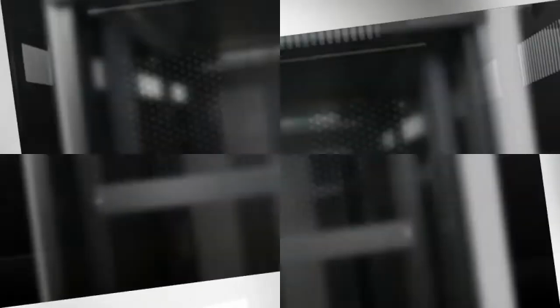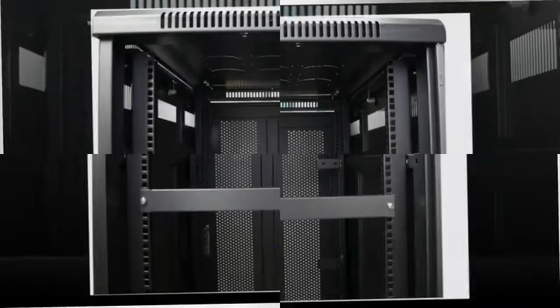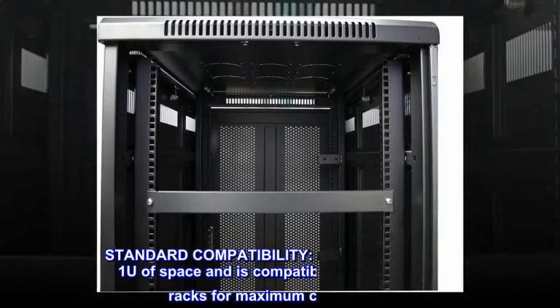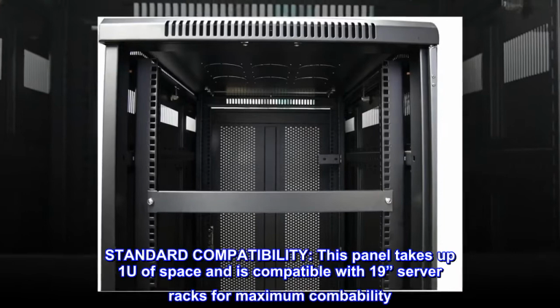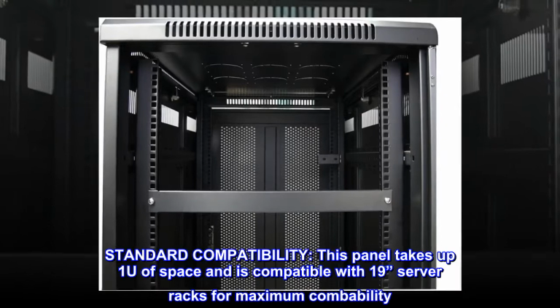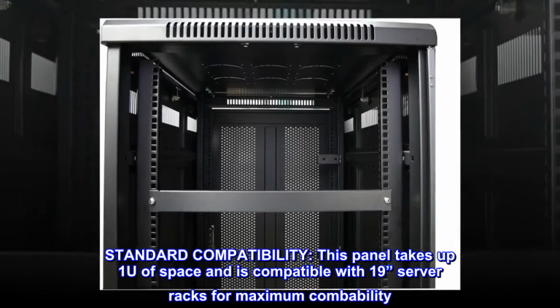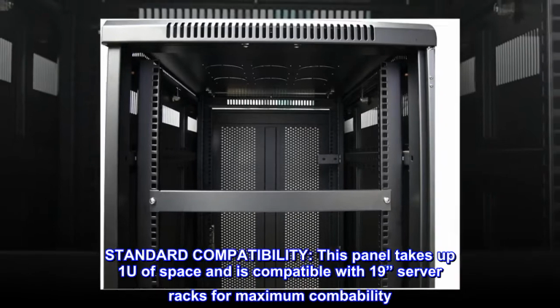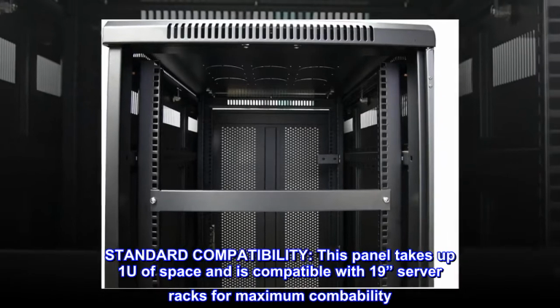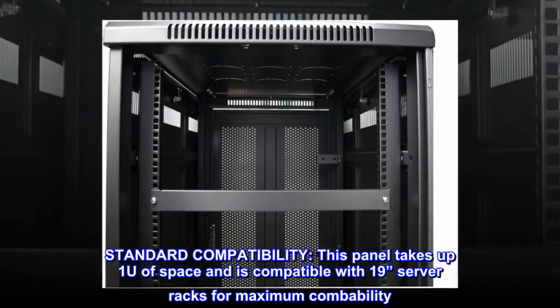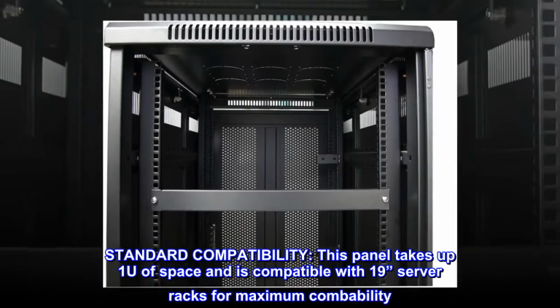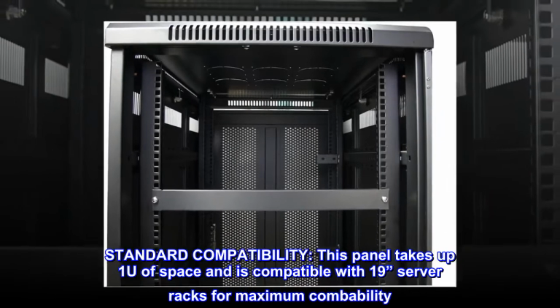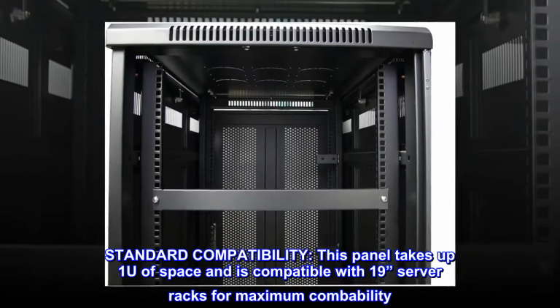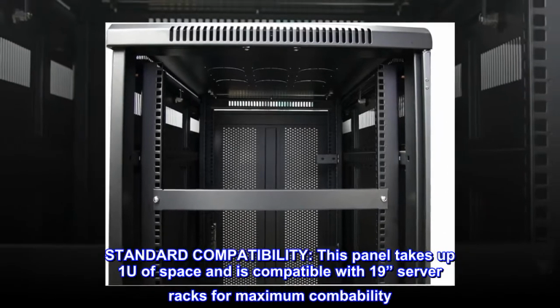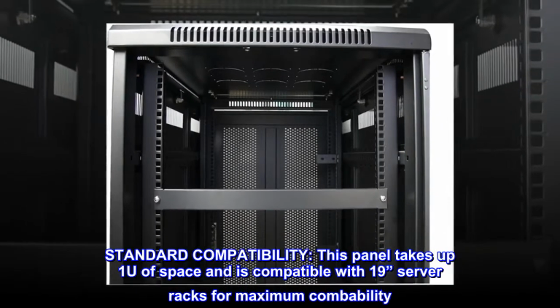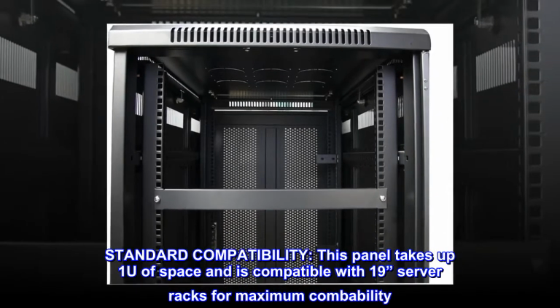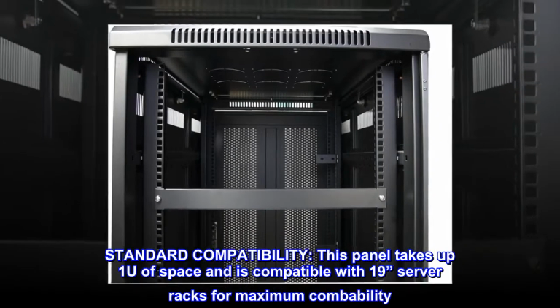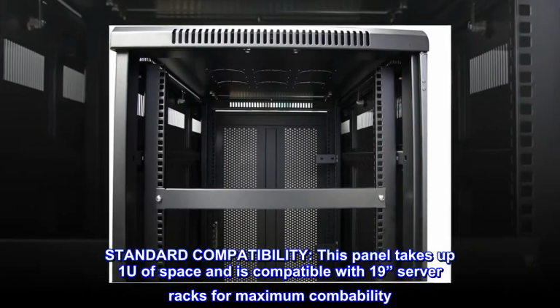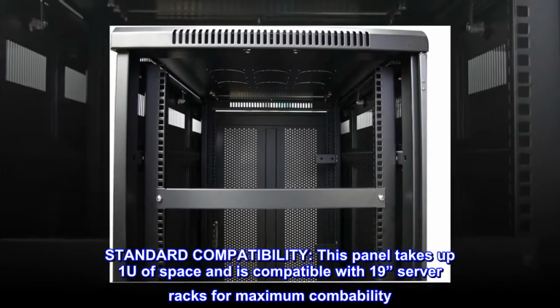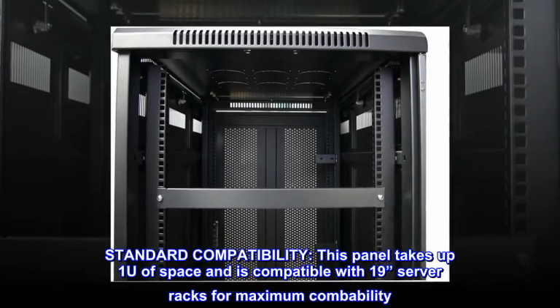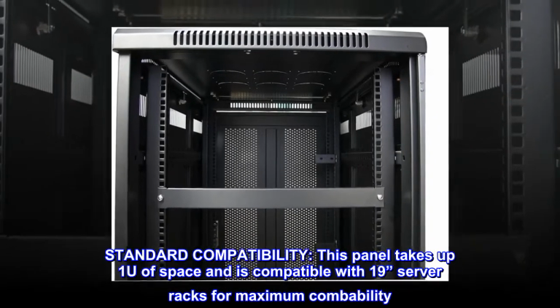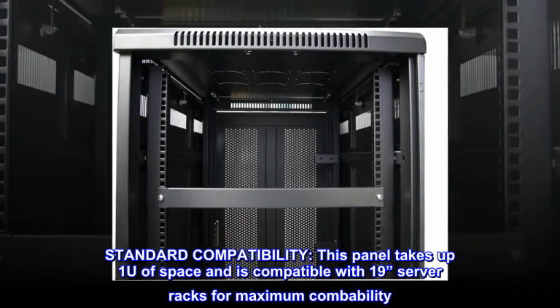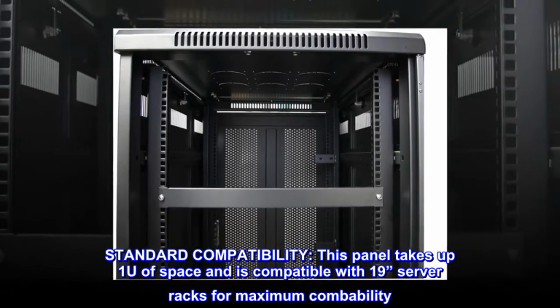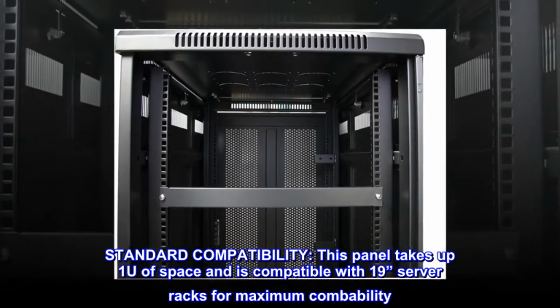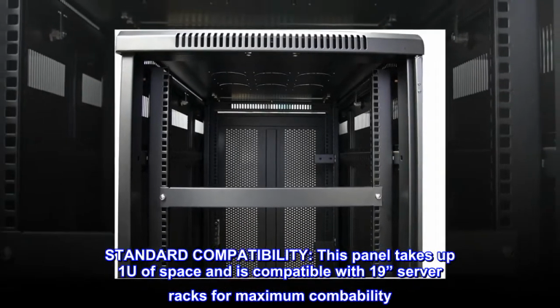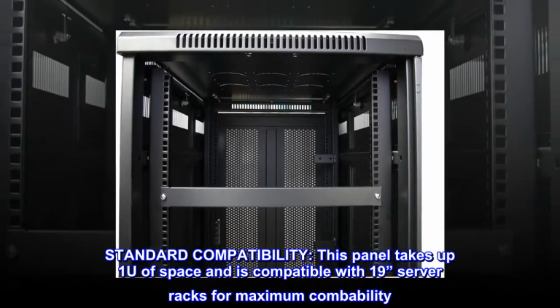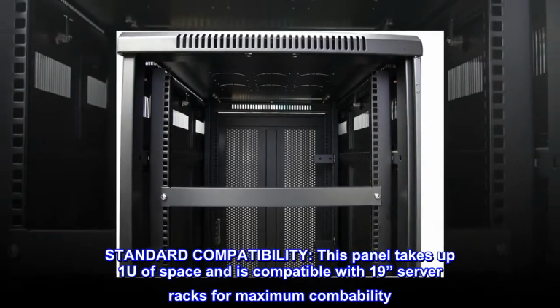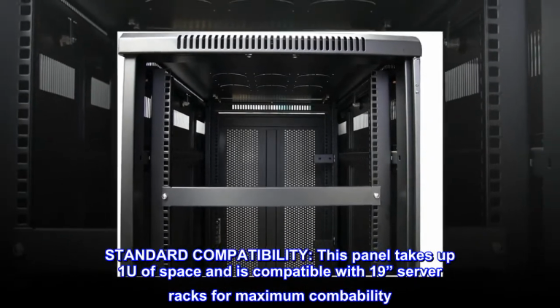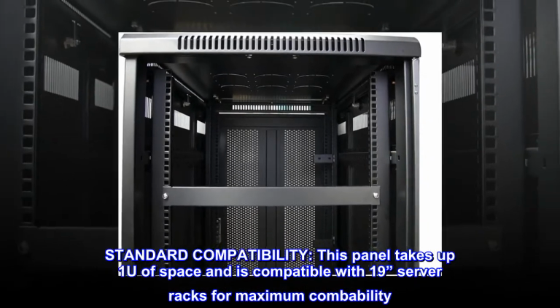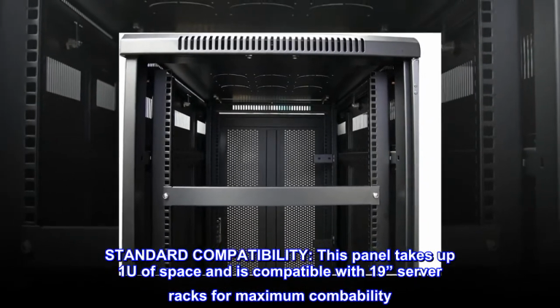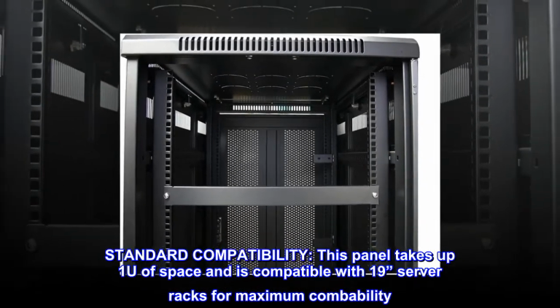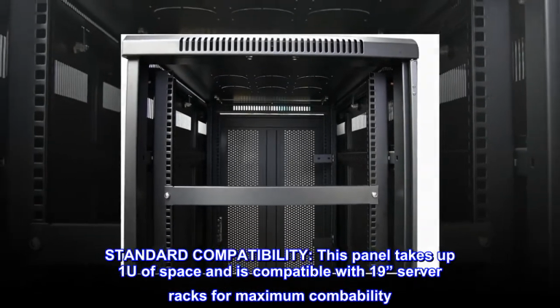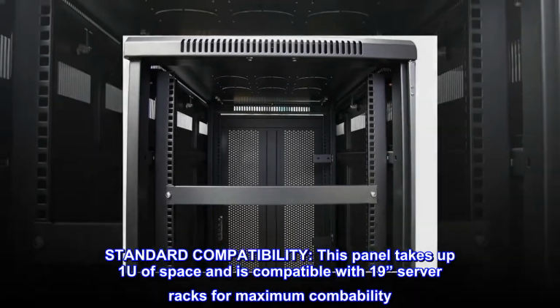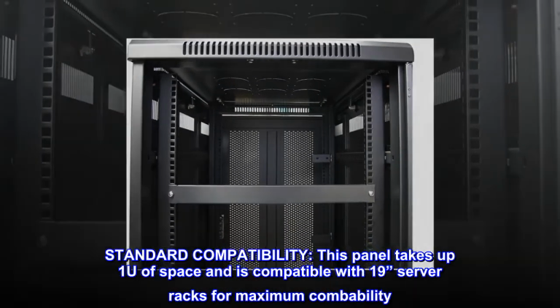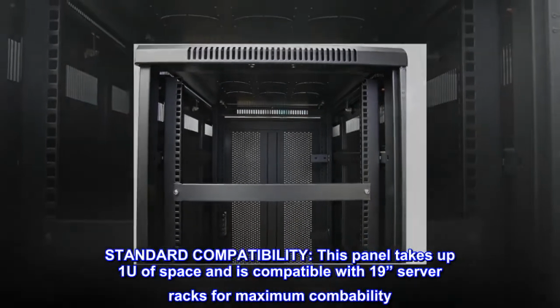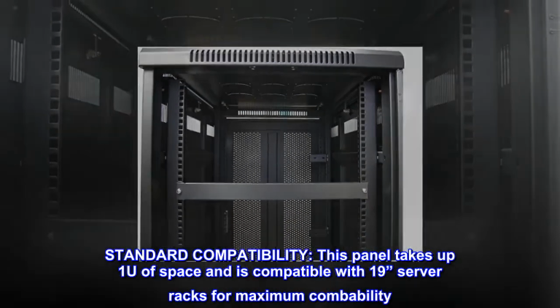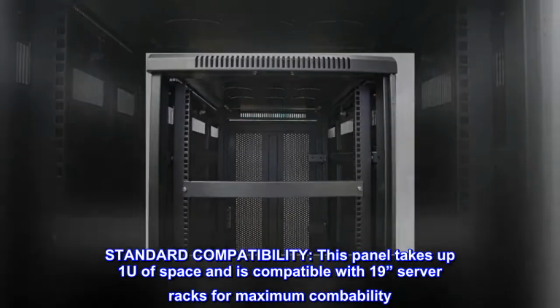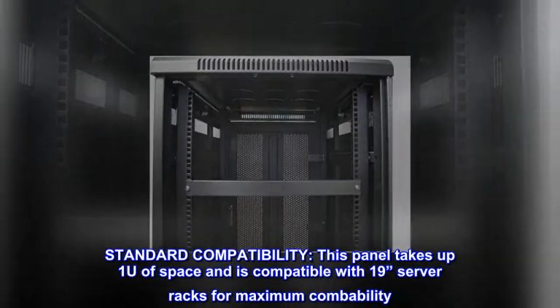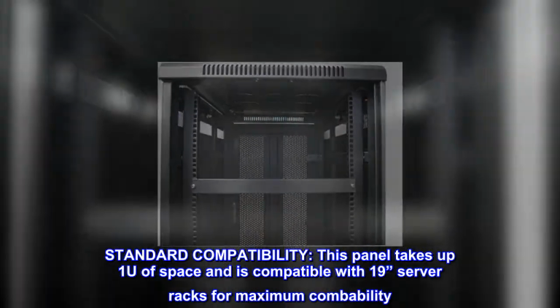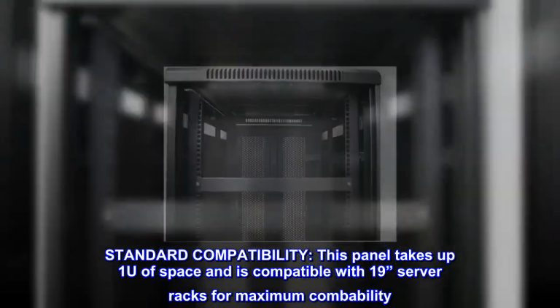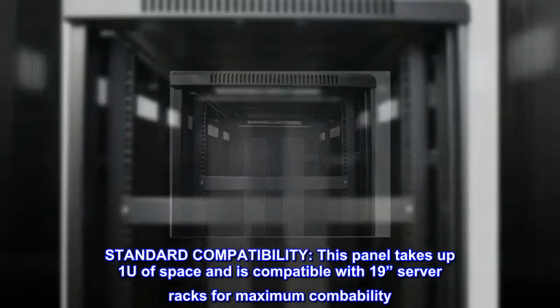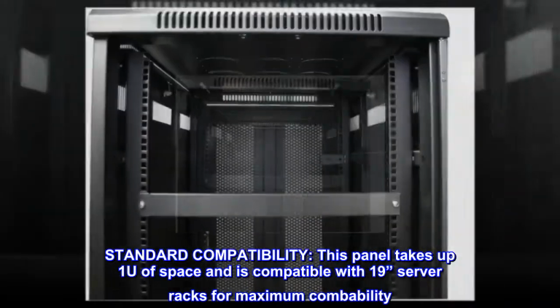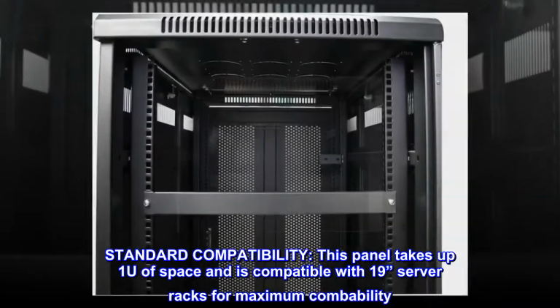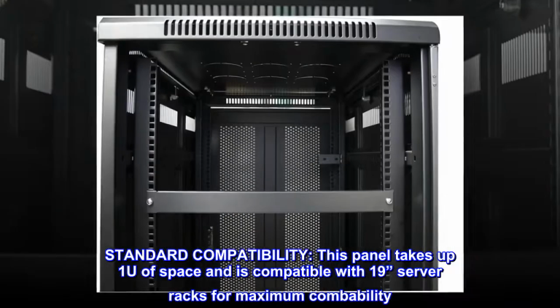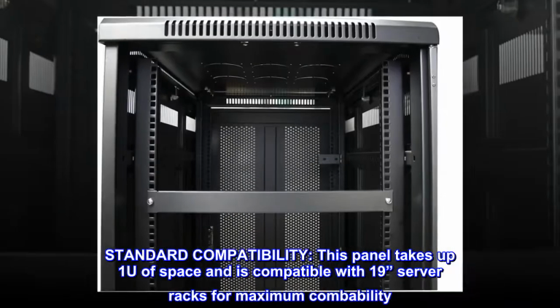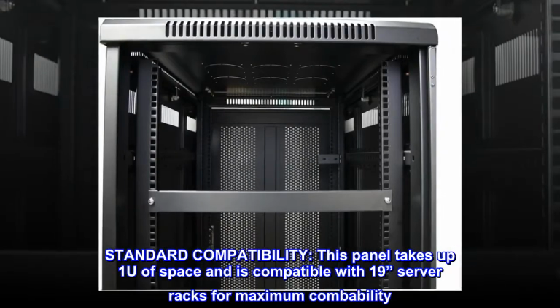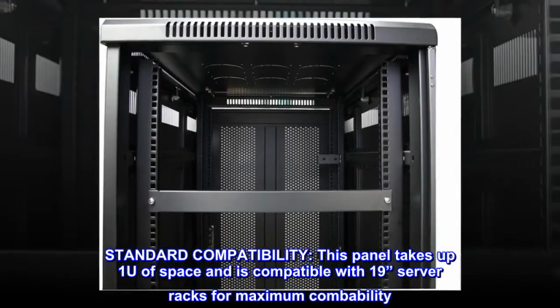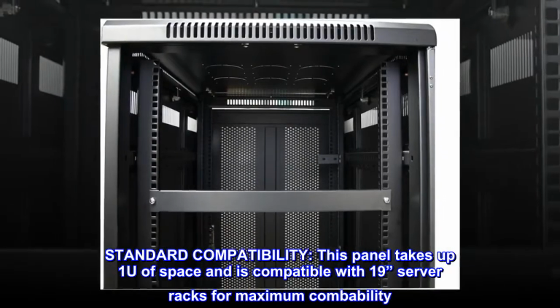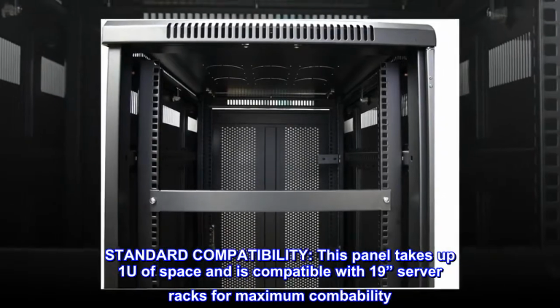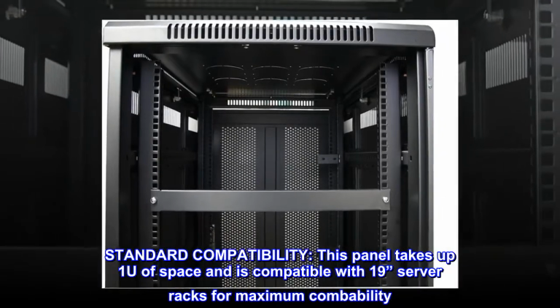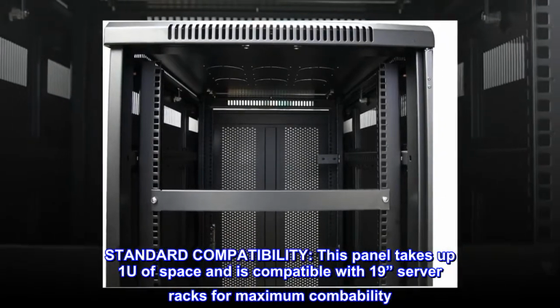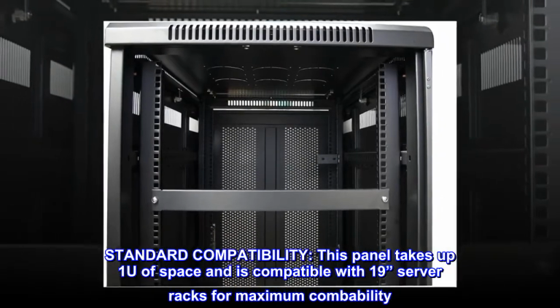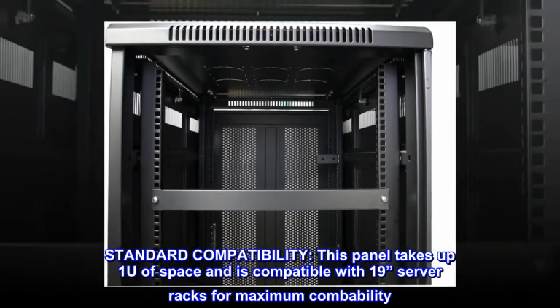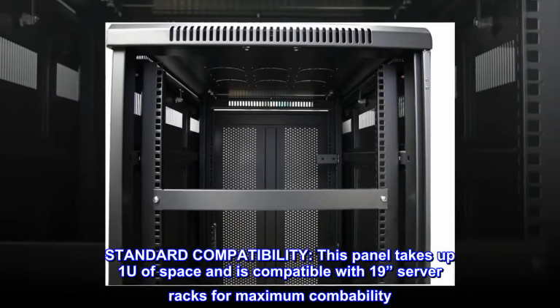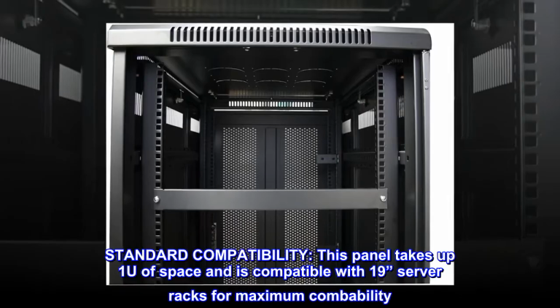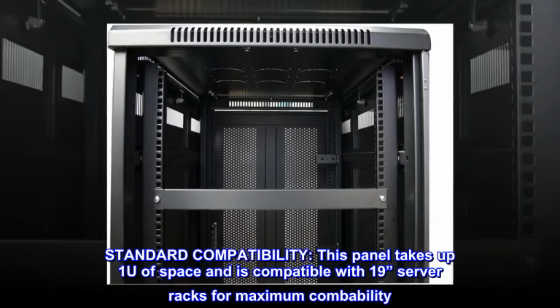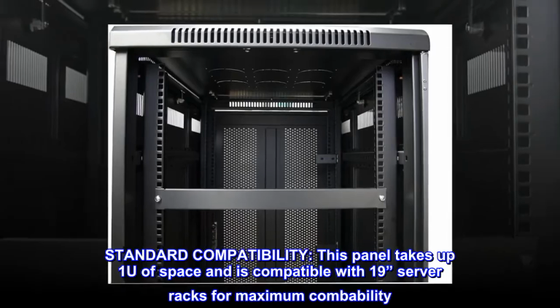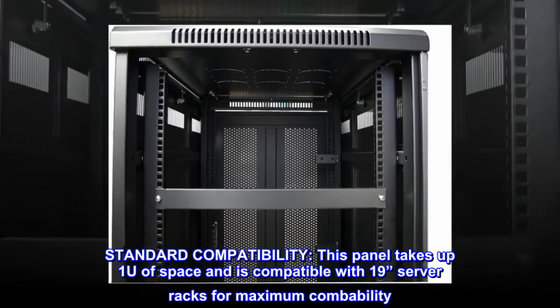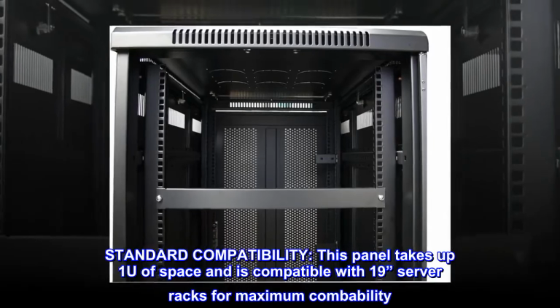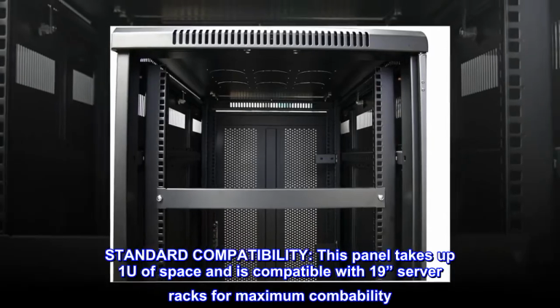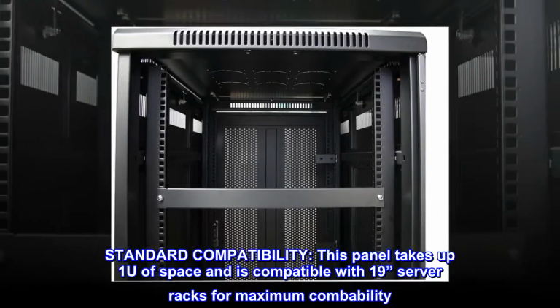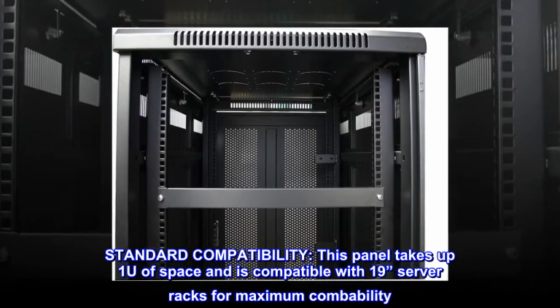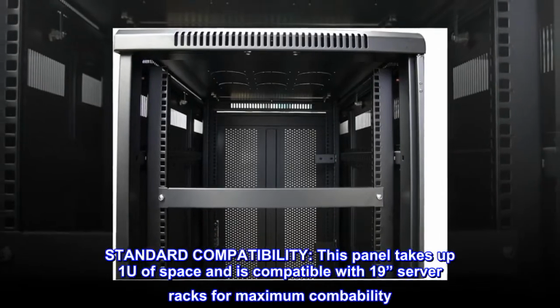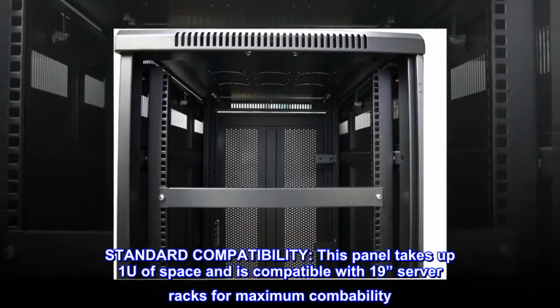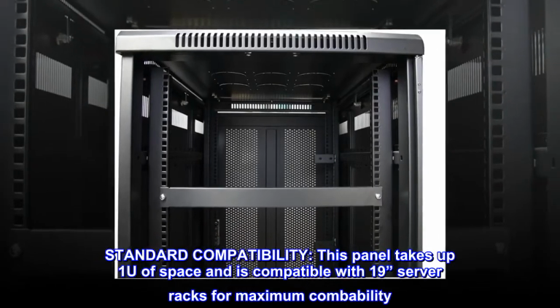Standard Compatibility. This panel takes up one U of space and is compatible with 19" server racks for maximum compatibility.